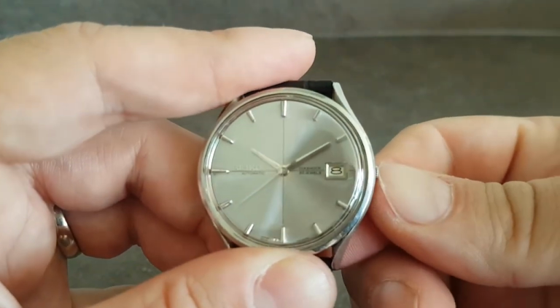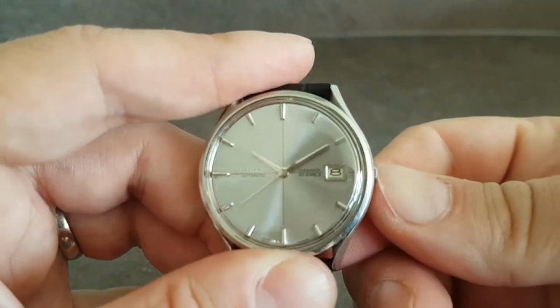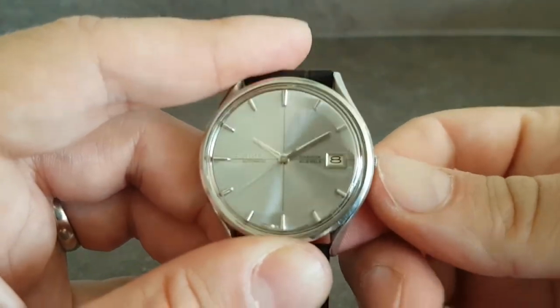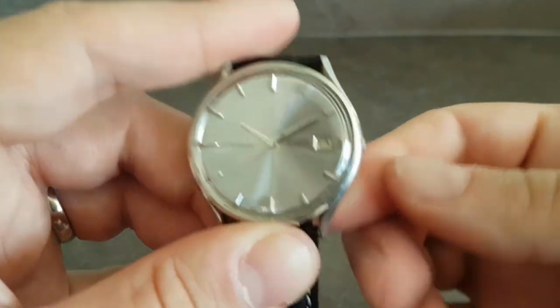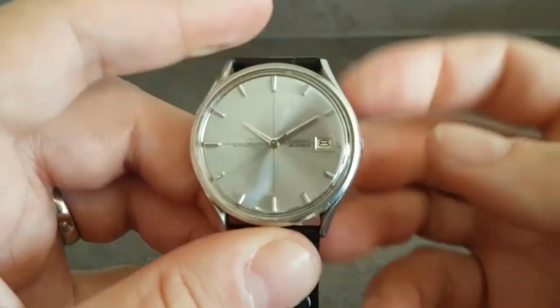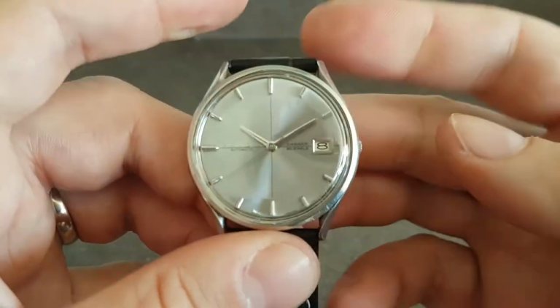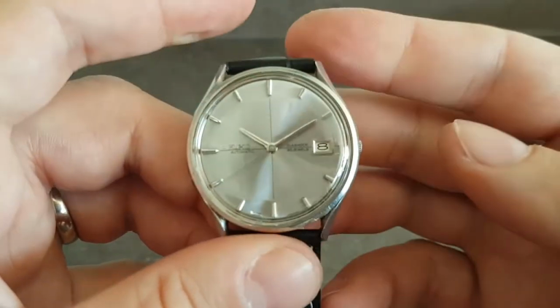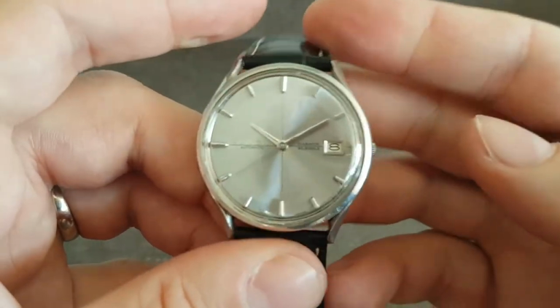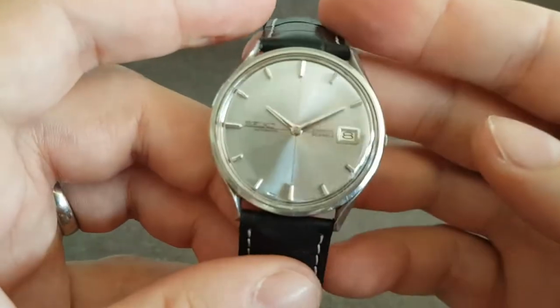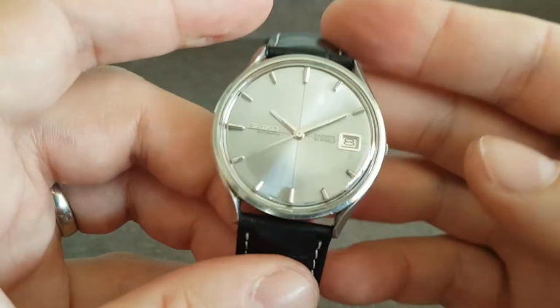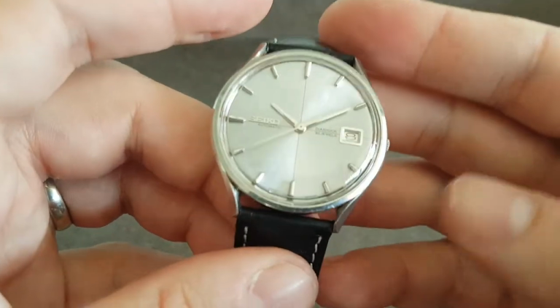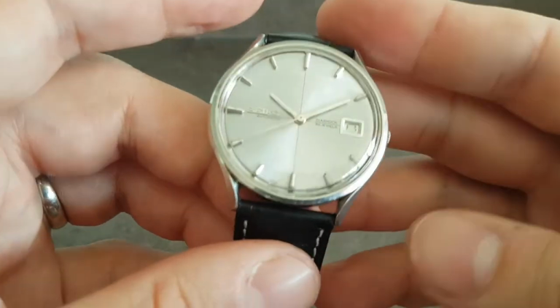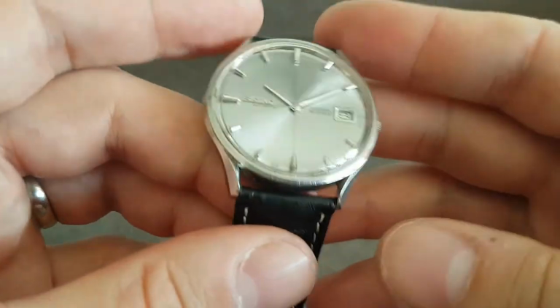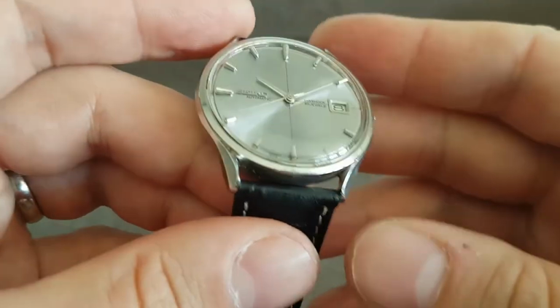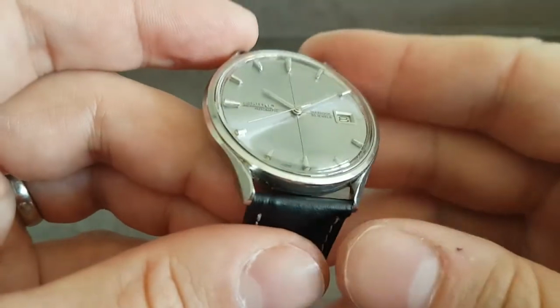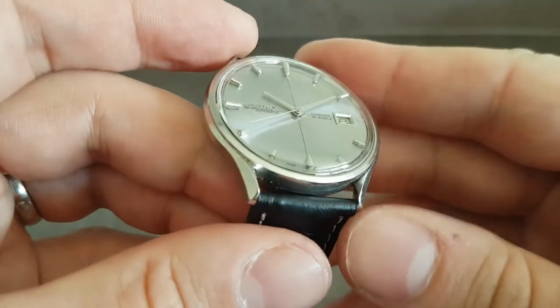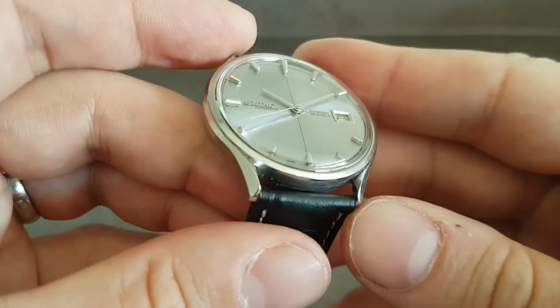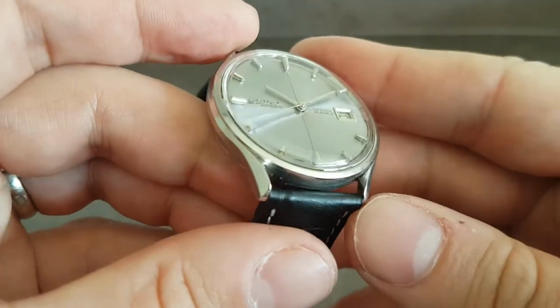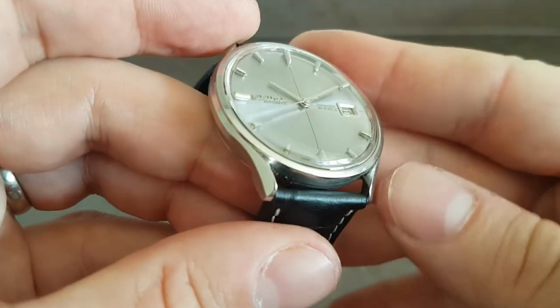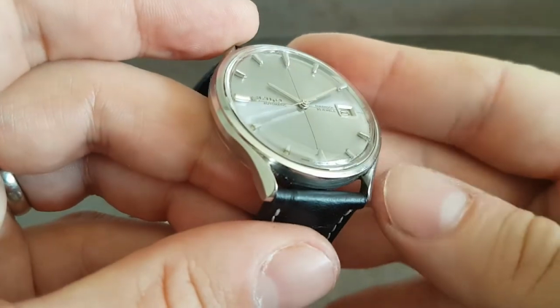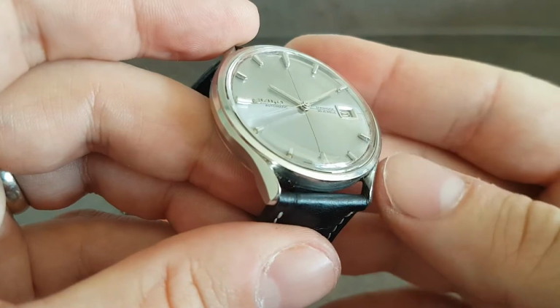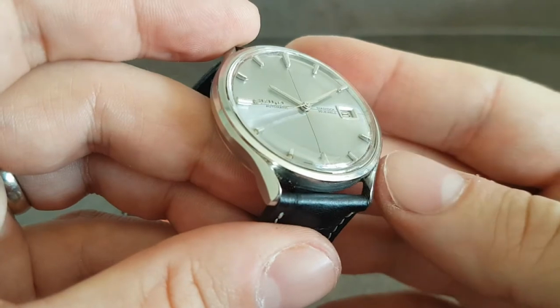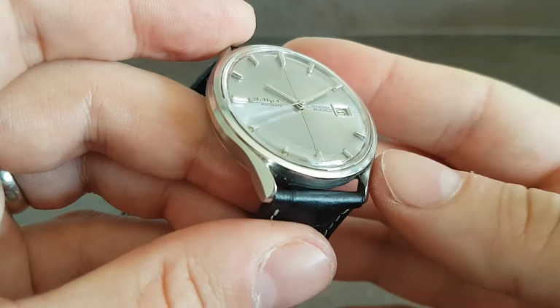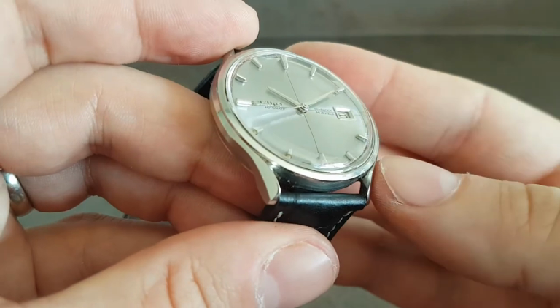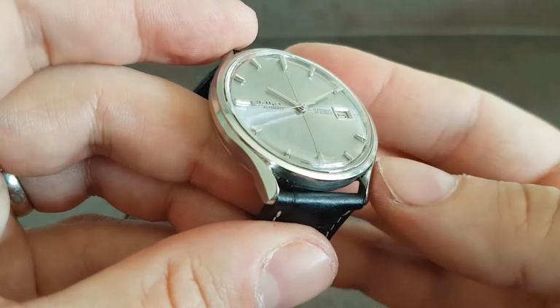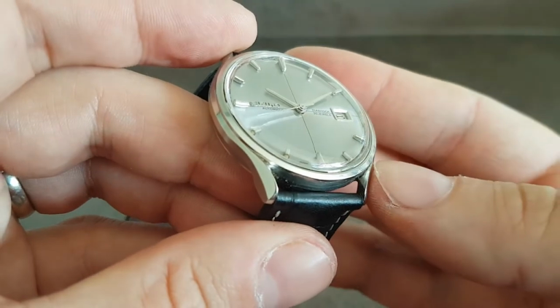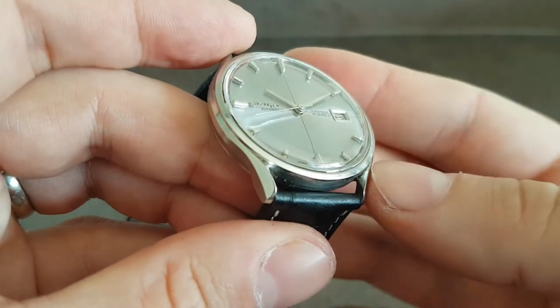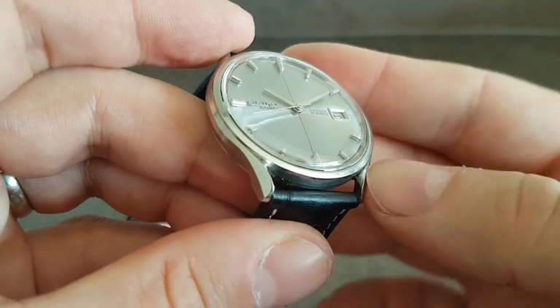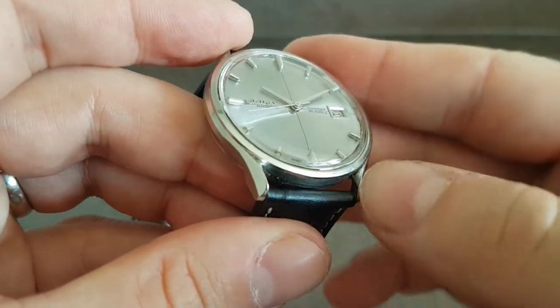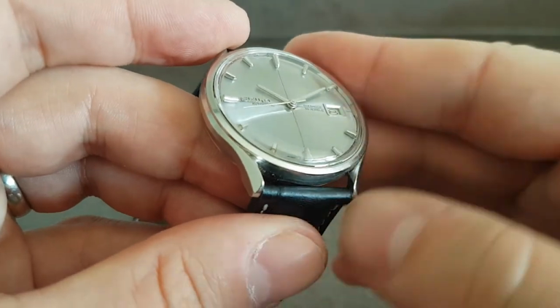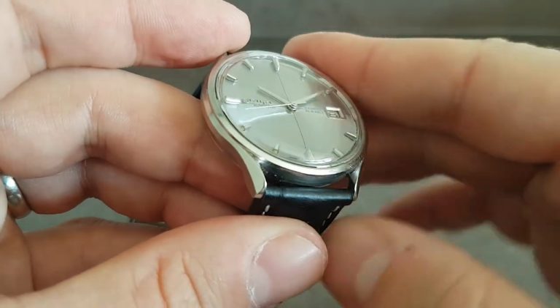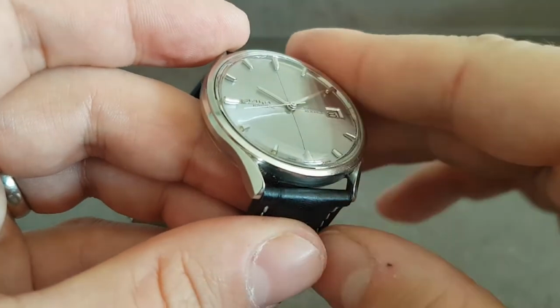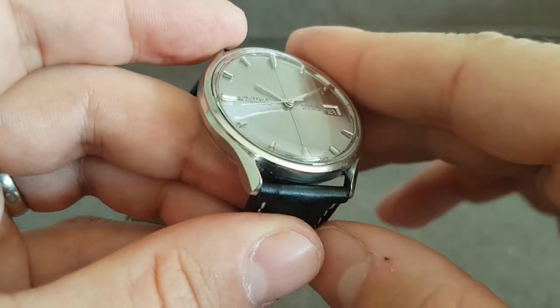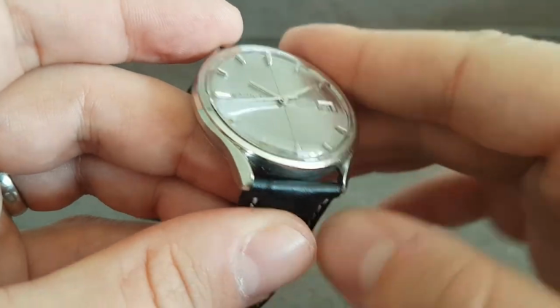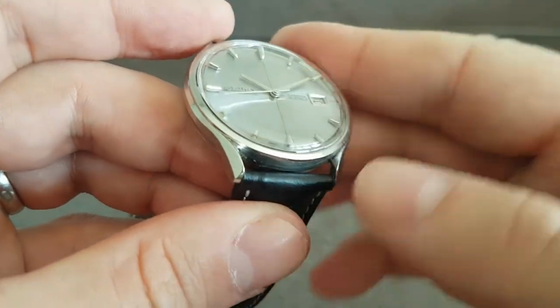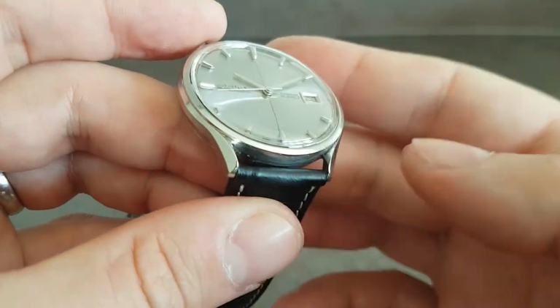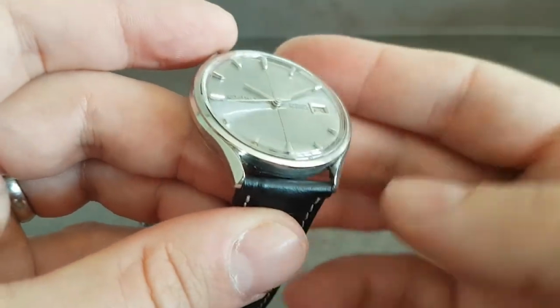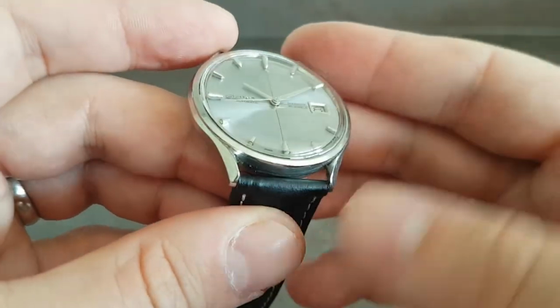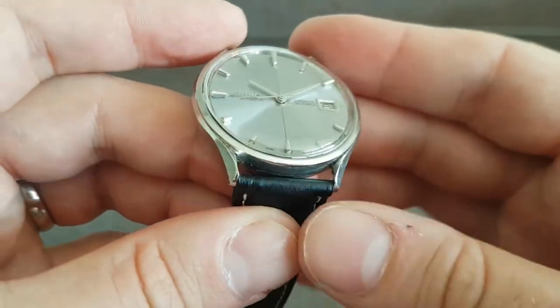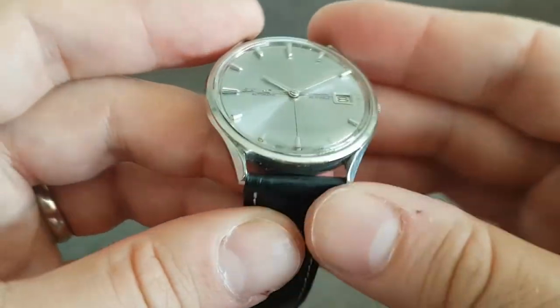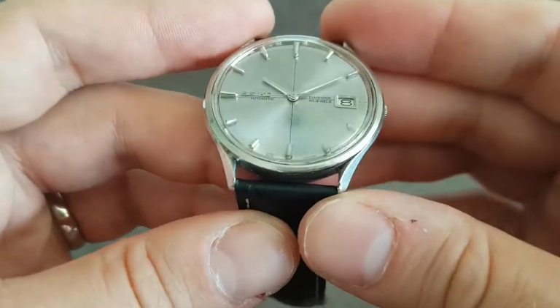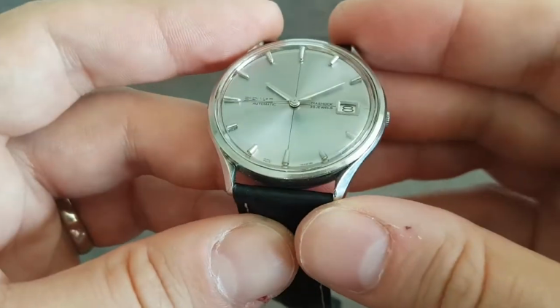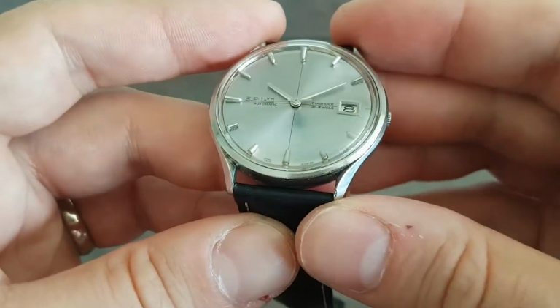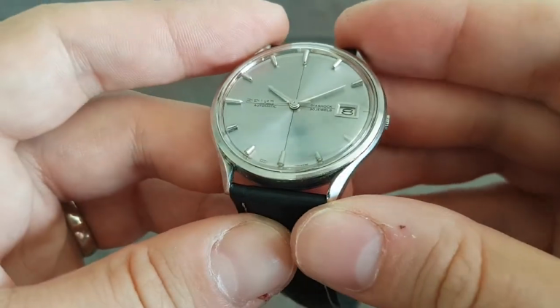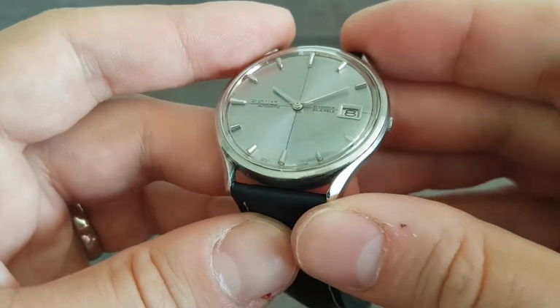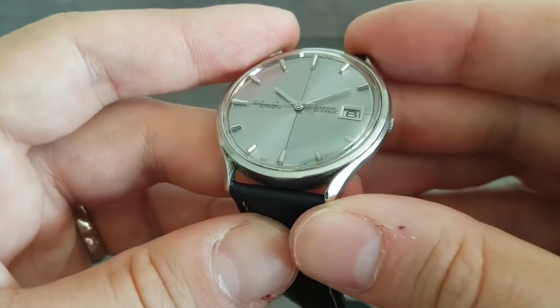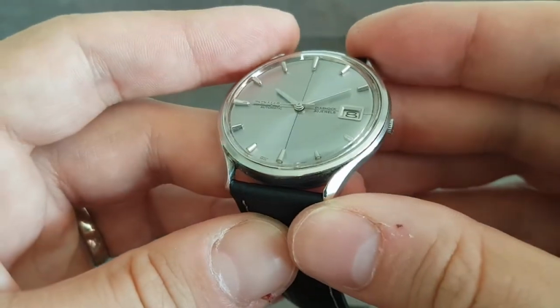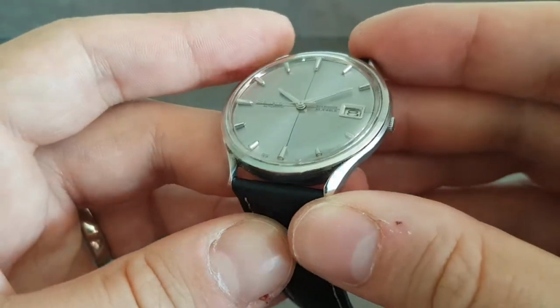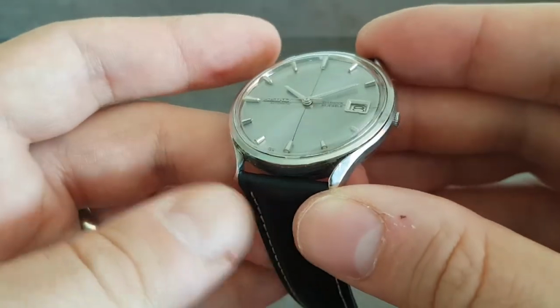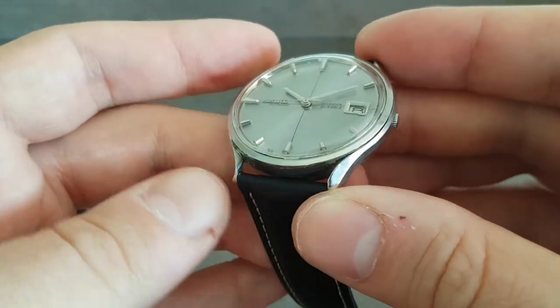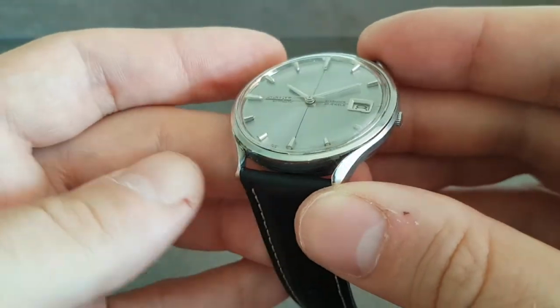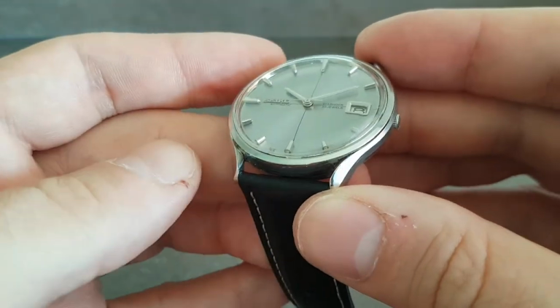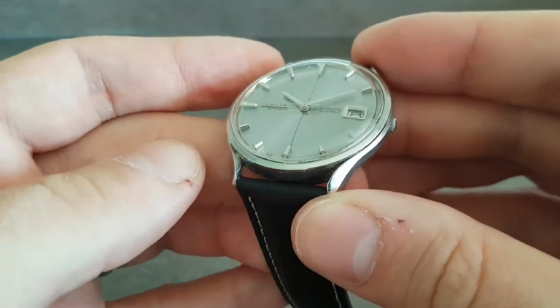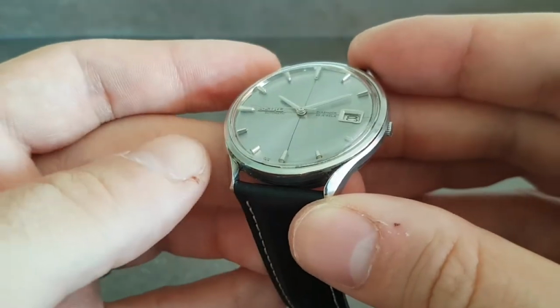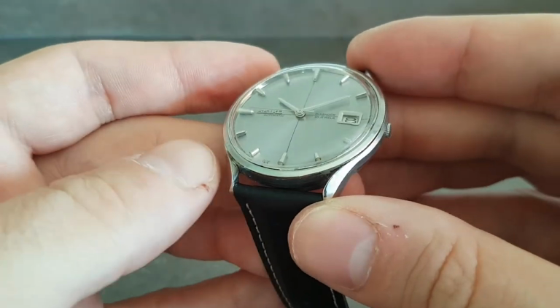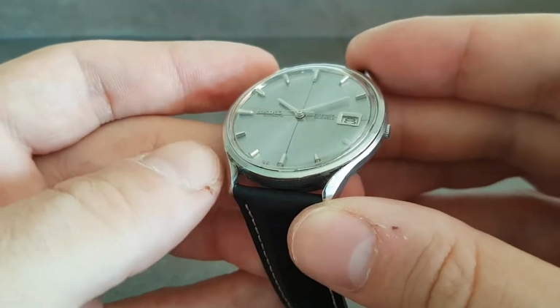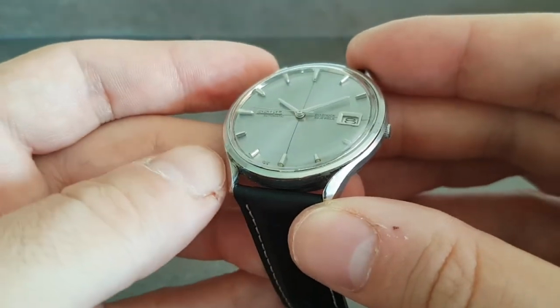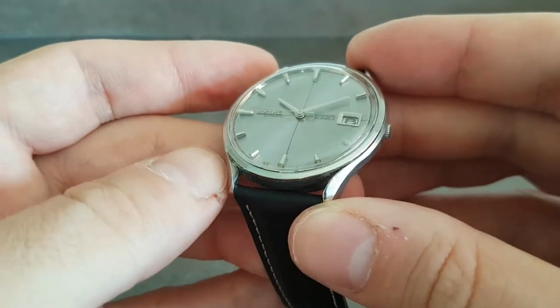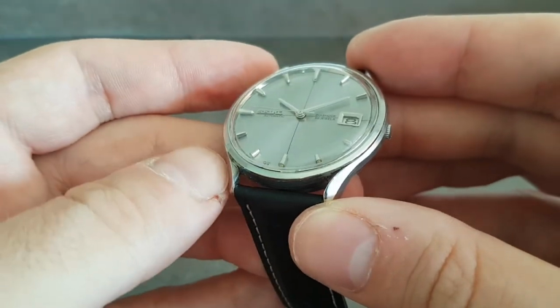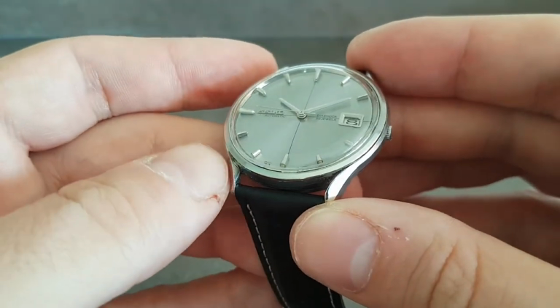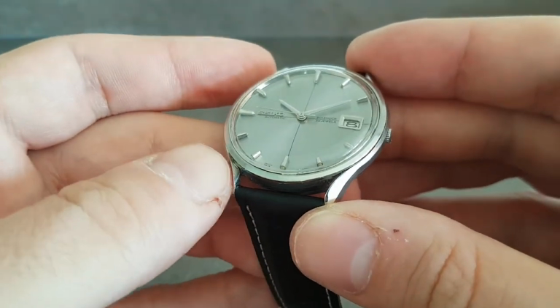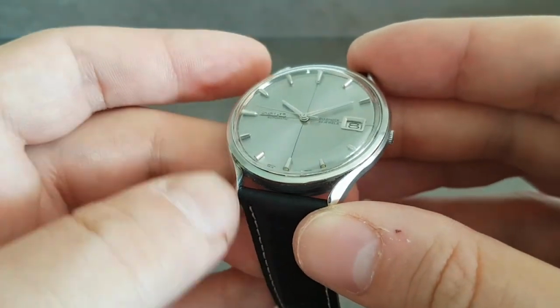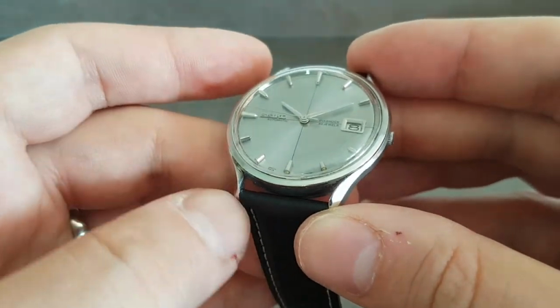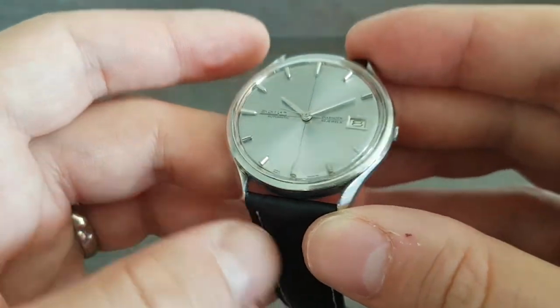Quite unusual. The lugs turn in, very reminiscent of an Omega Moonwatch.